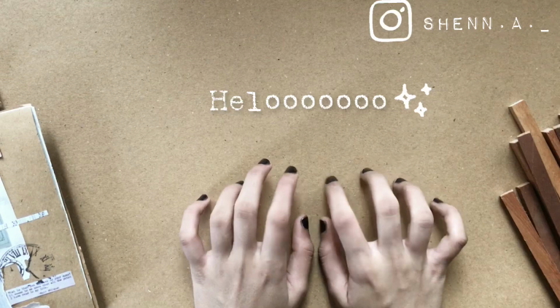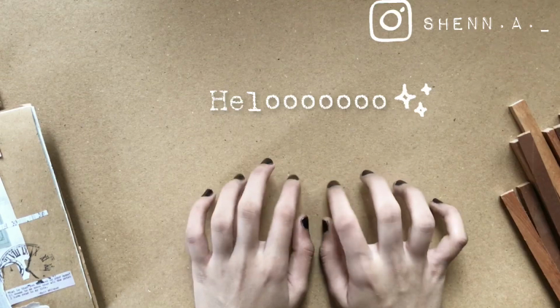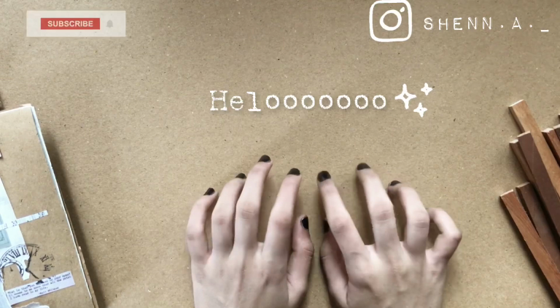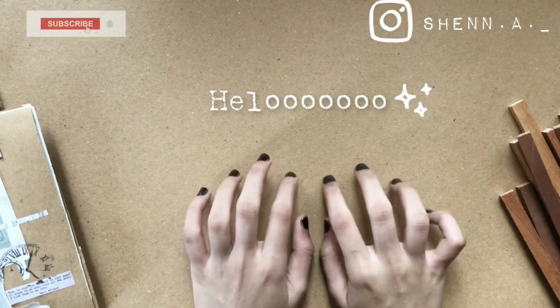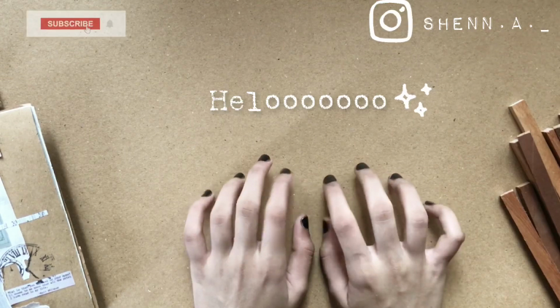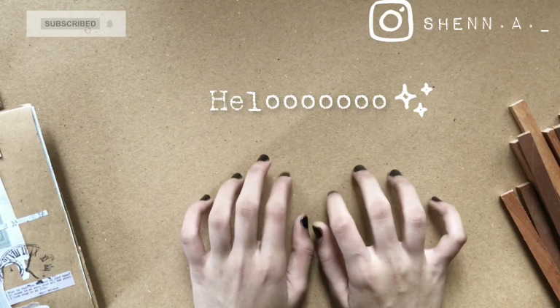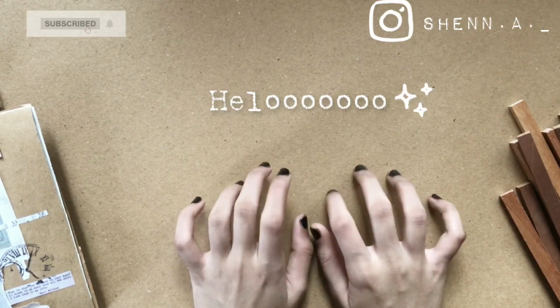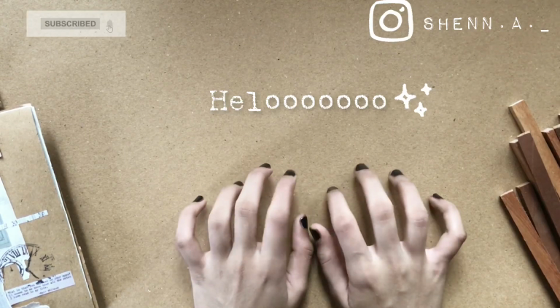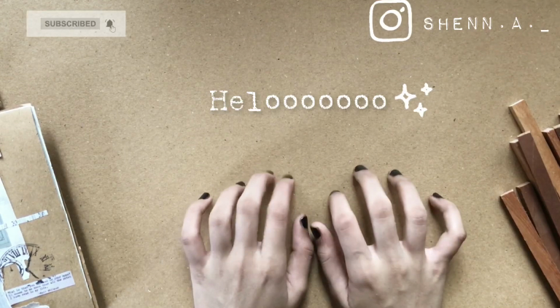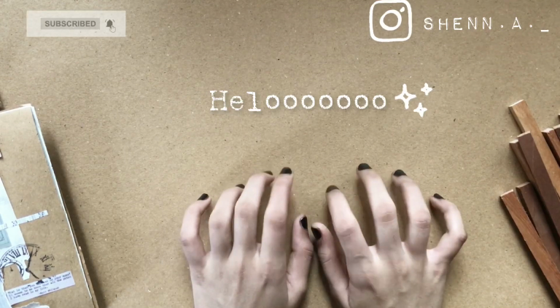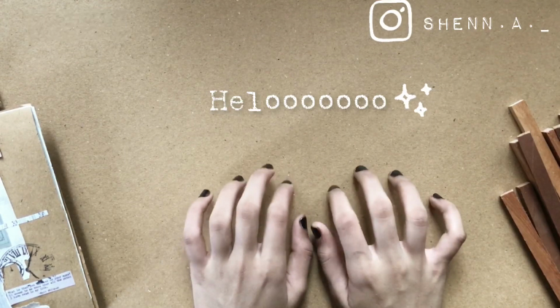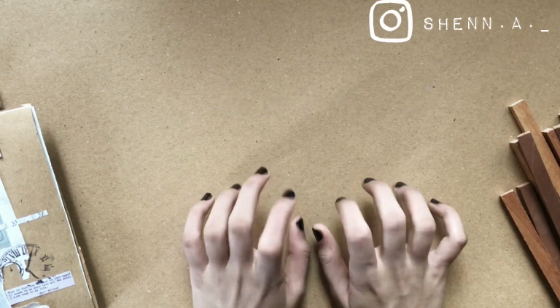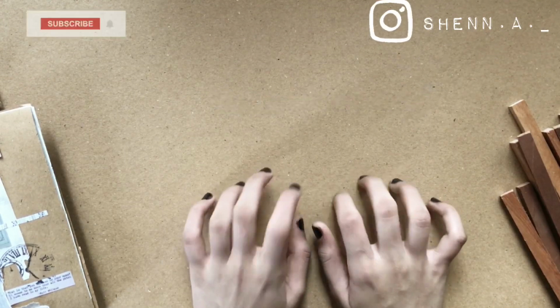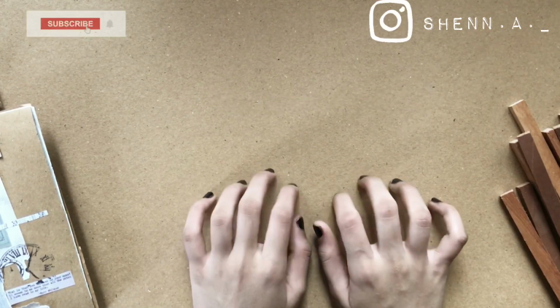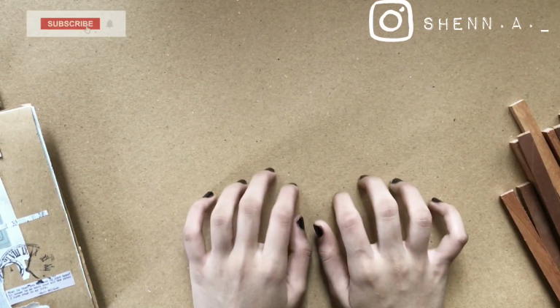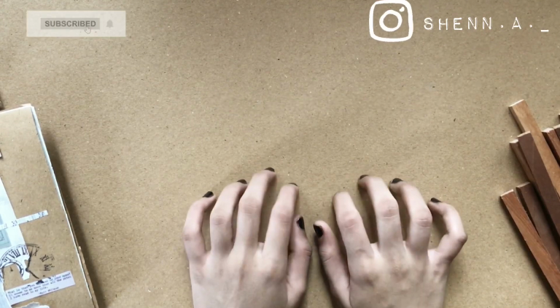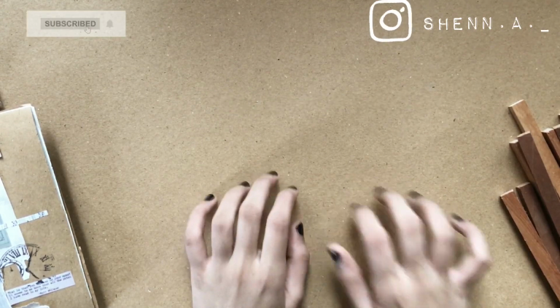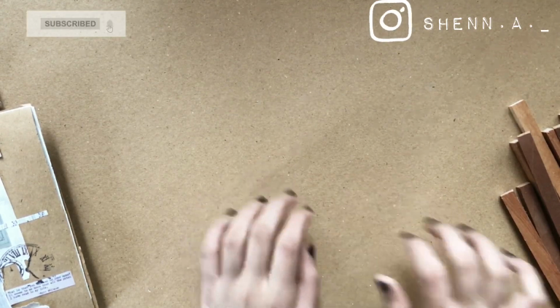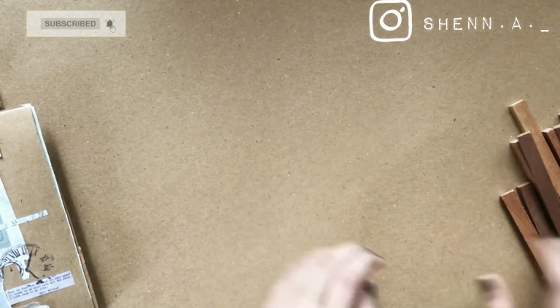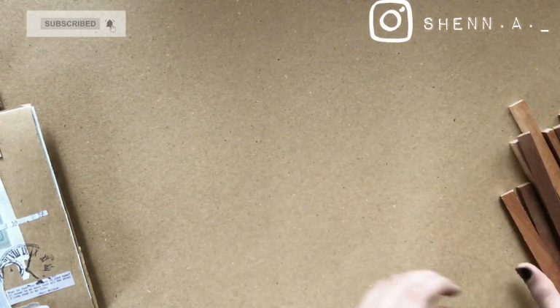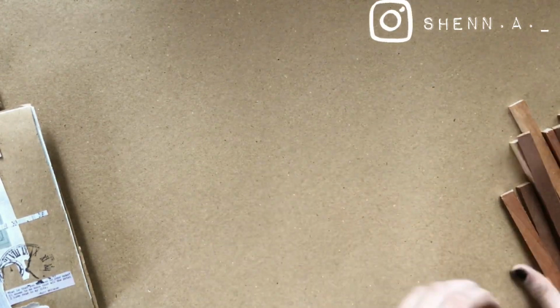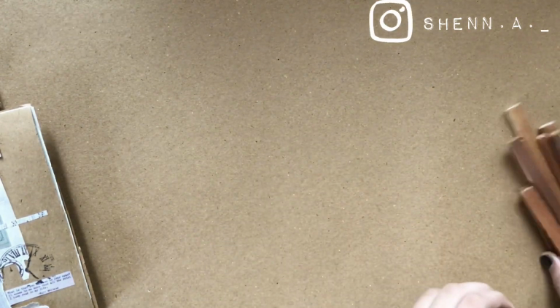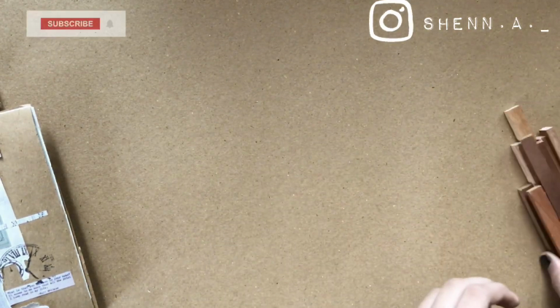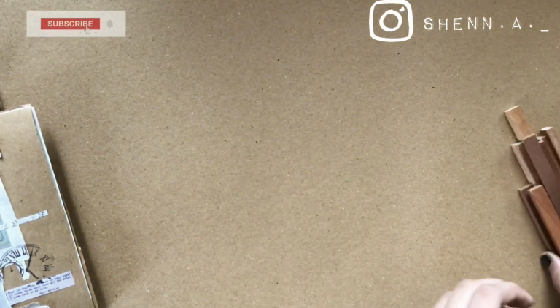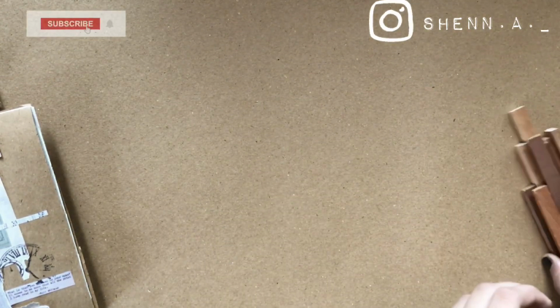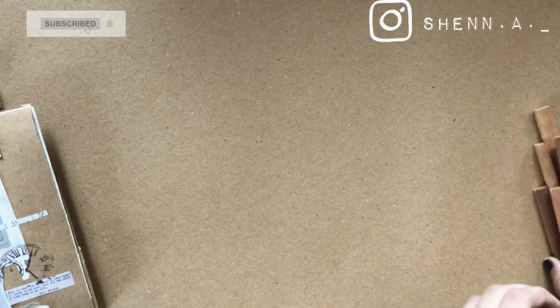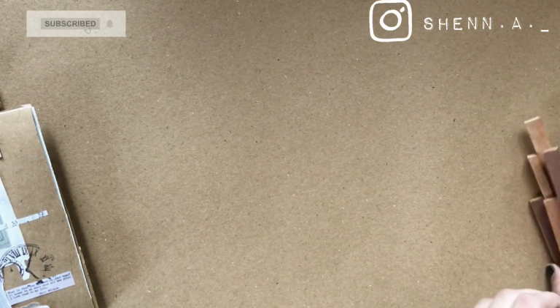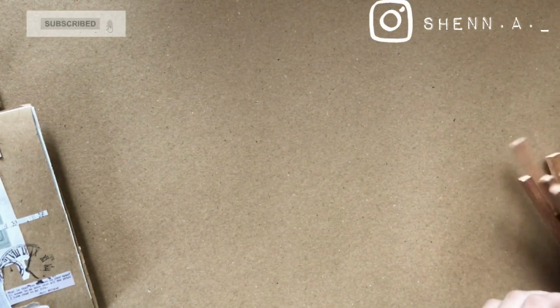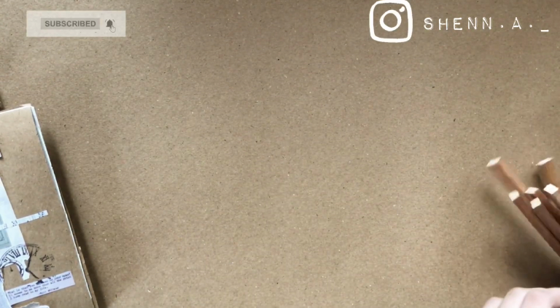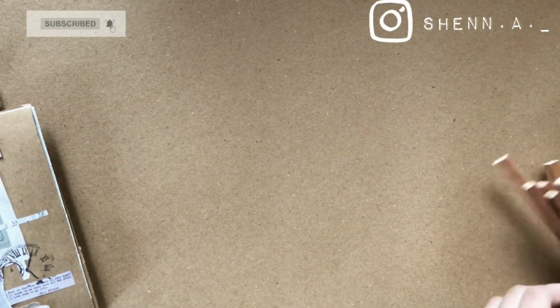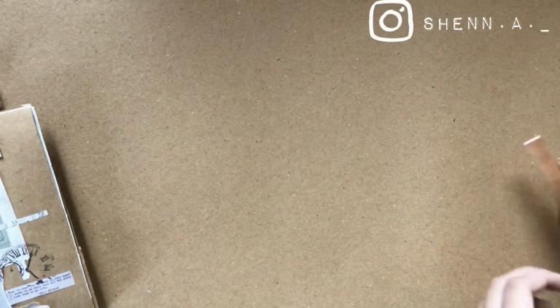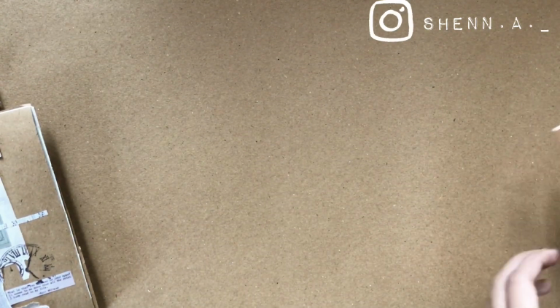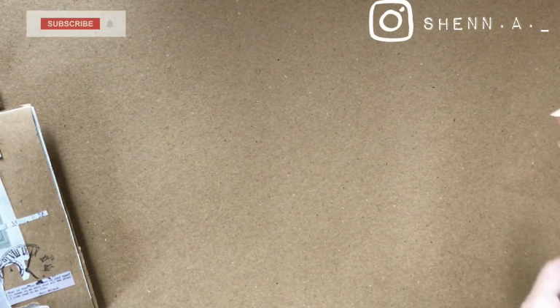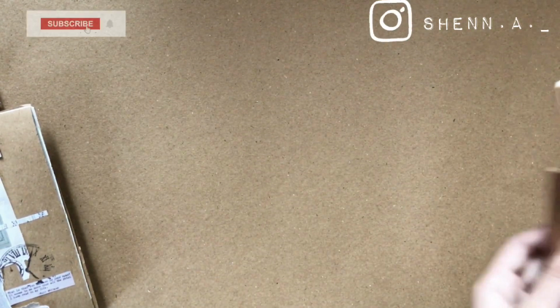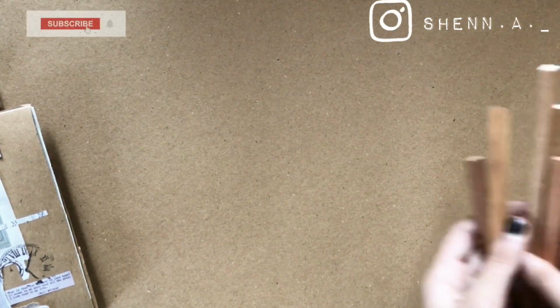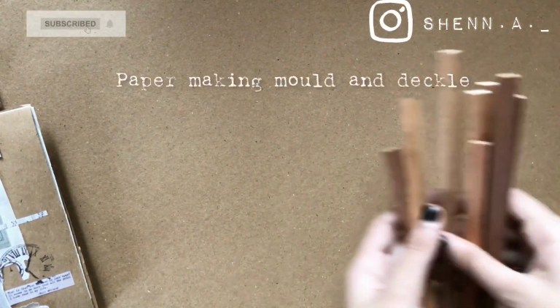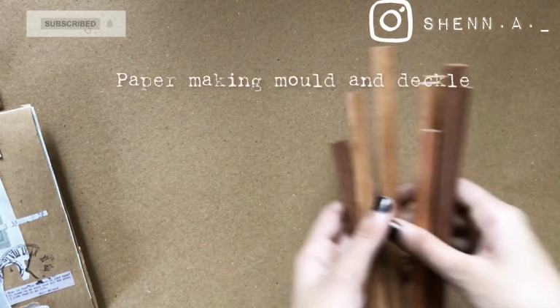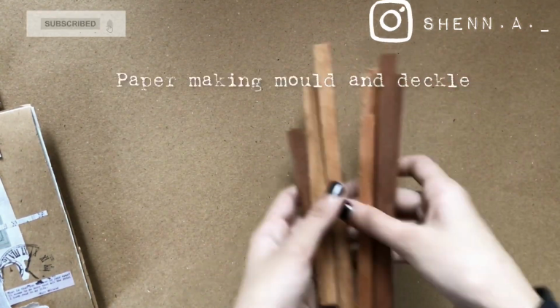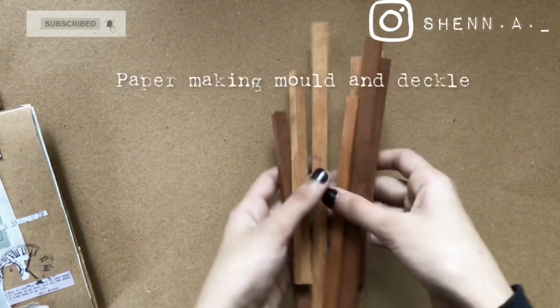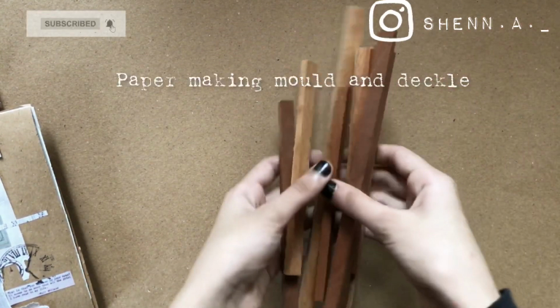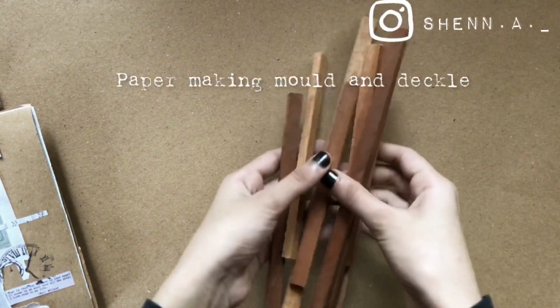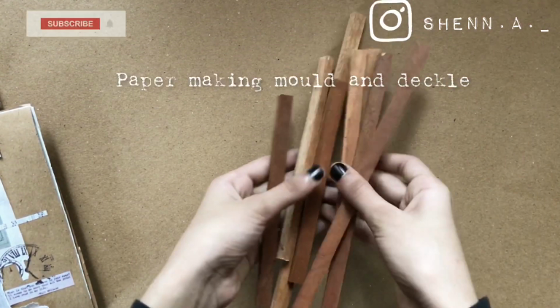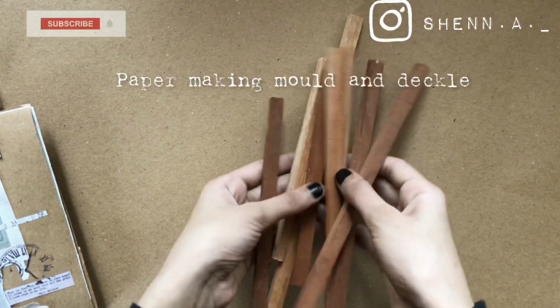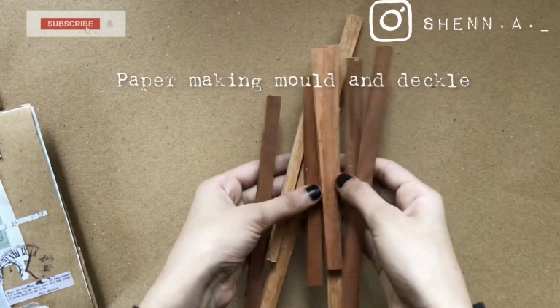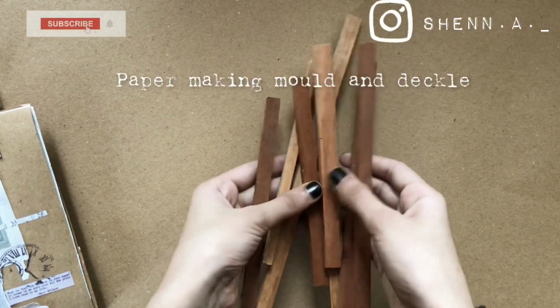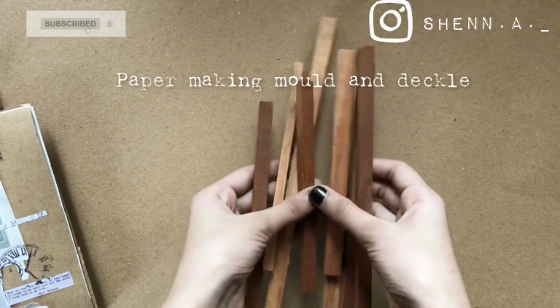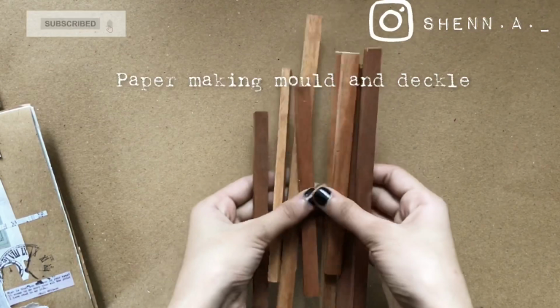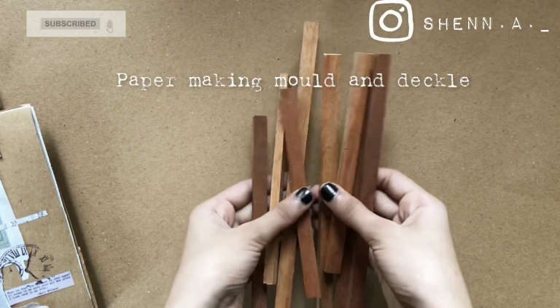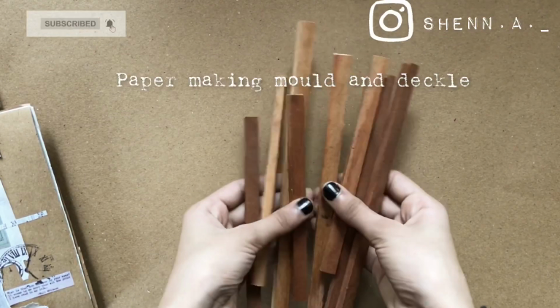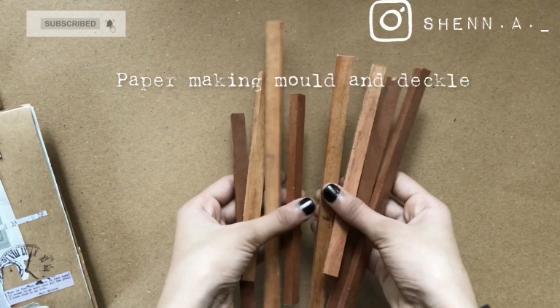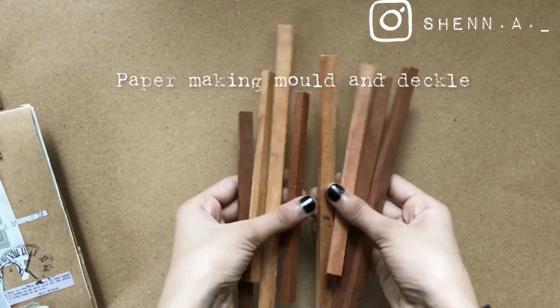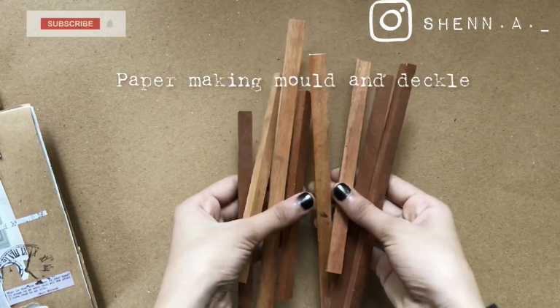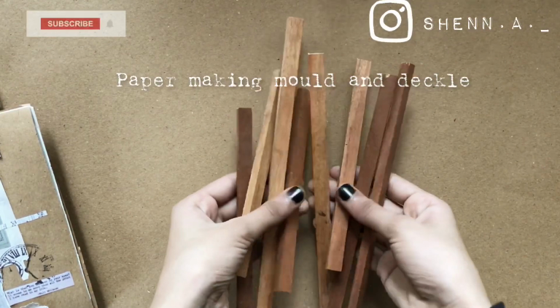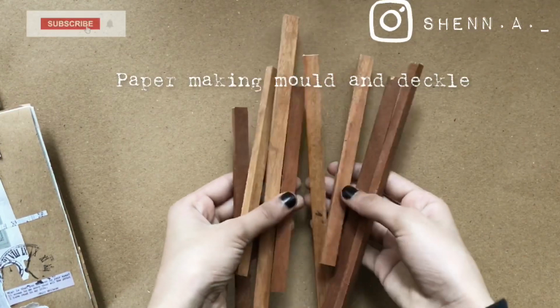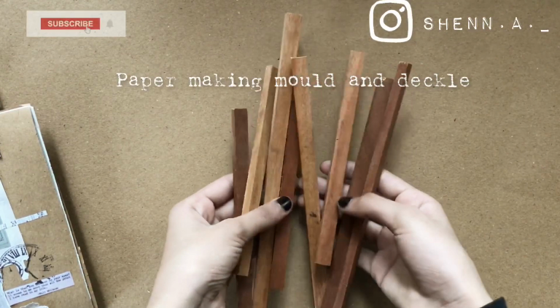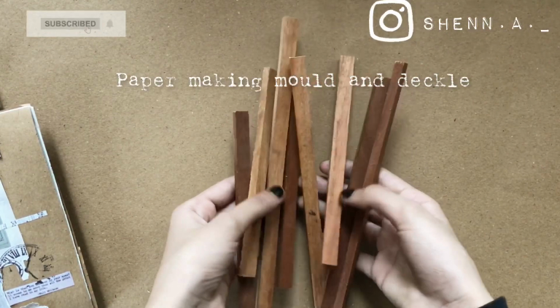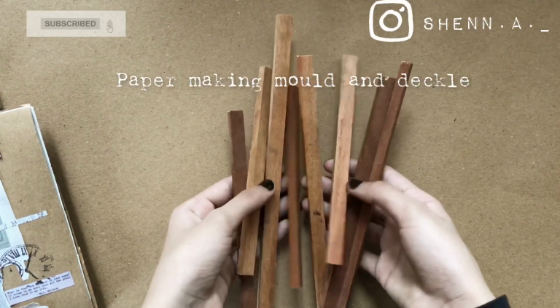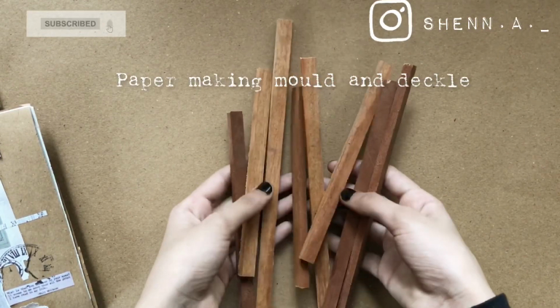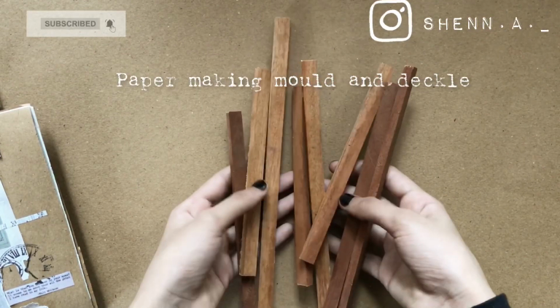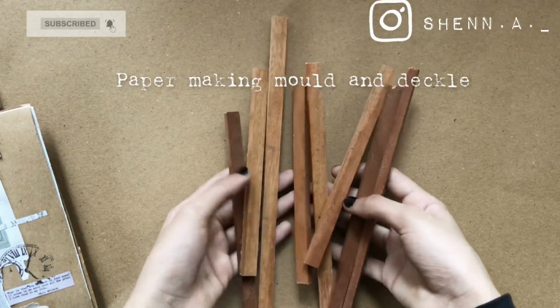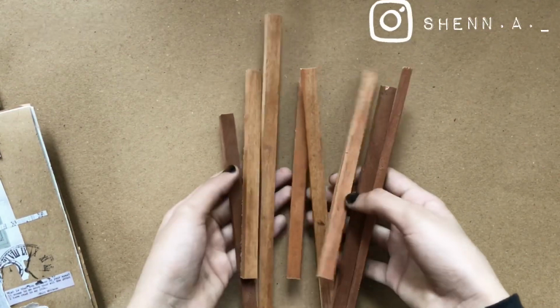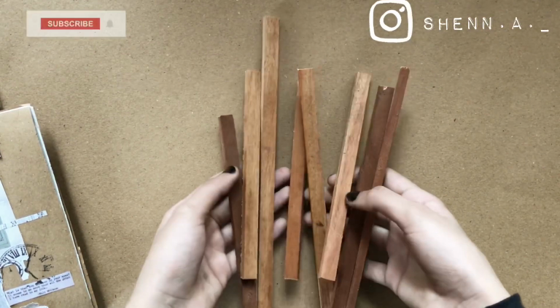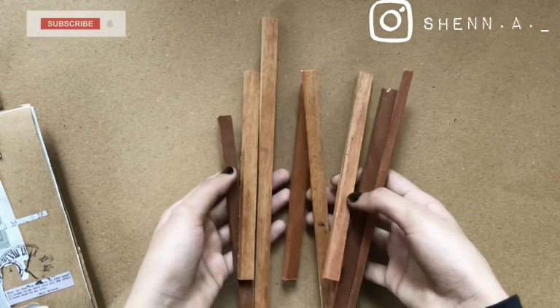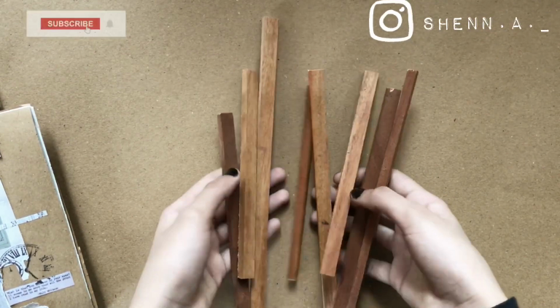Hello, welcome back to our channel! You are going to come here and use handmade paper. This is a mold and deckle making video.